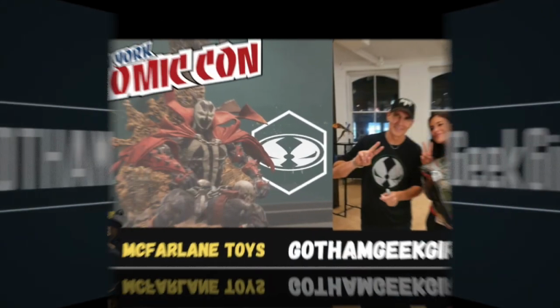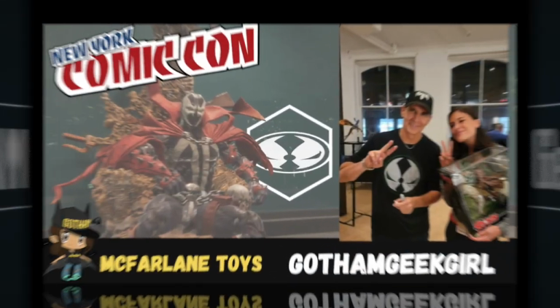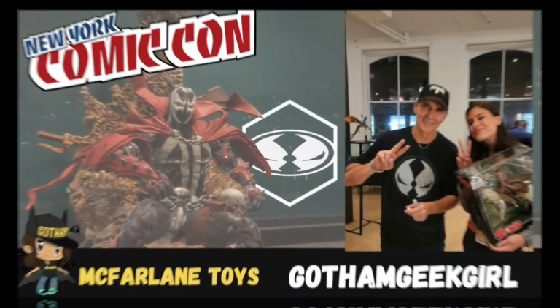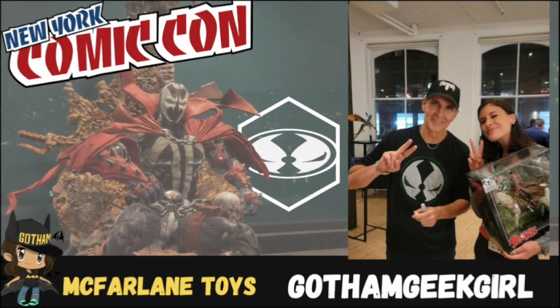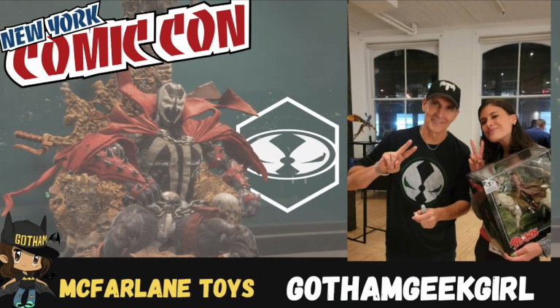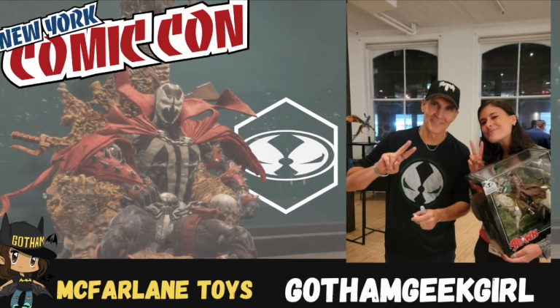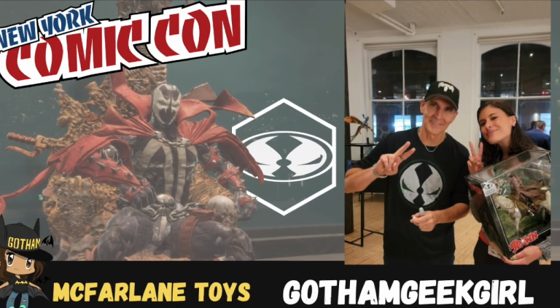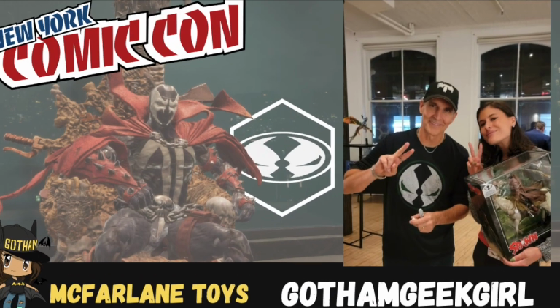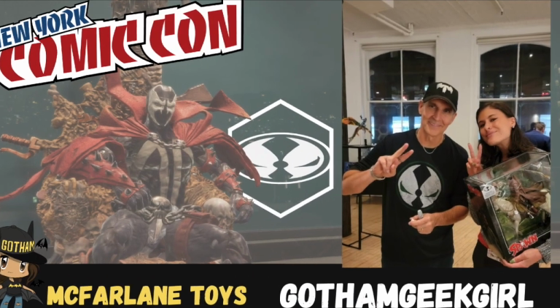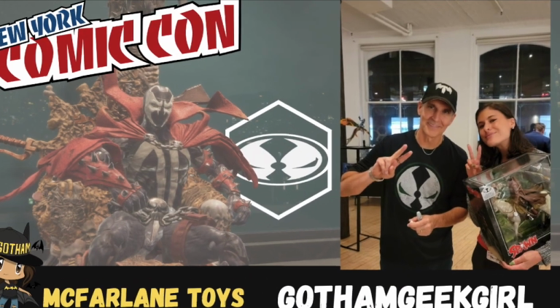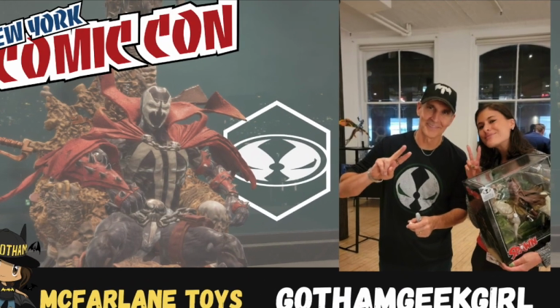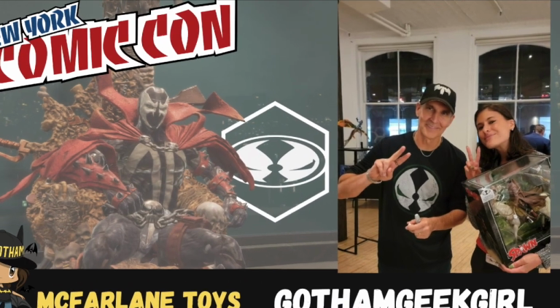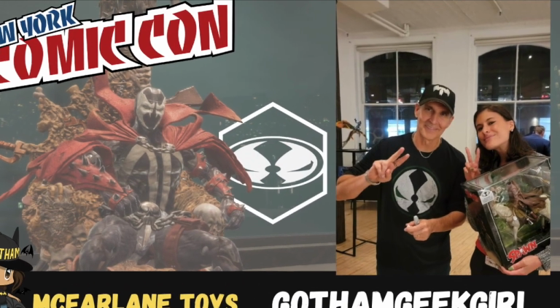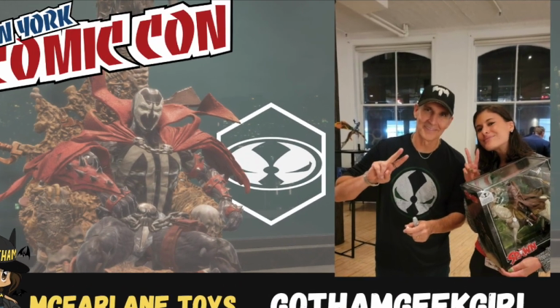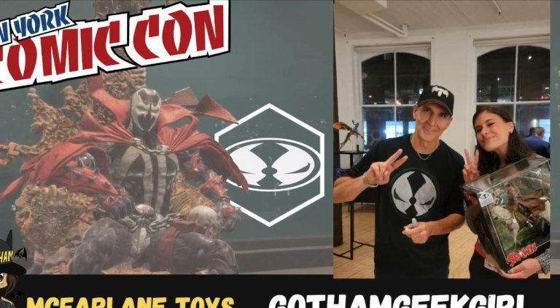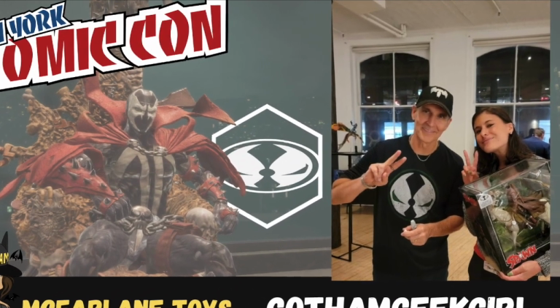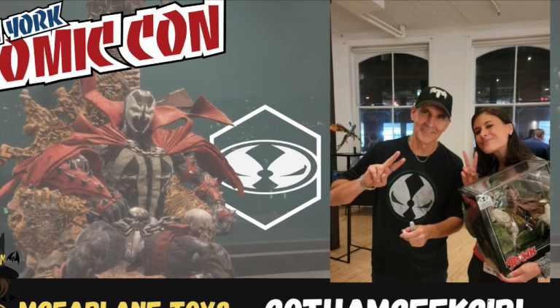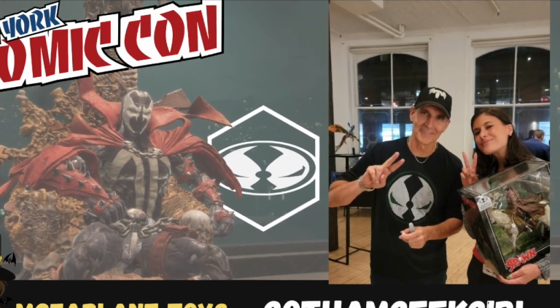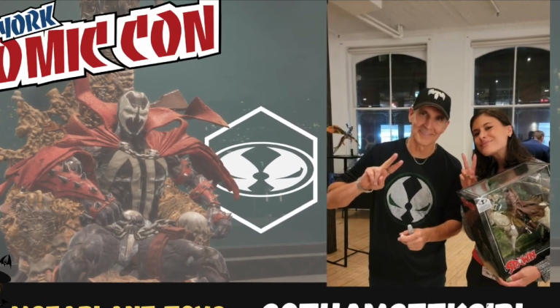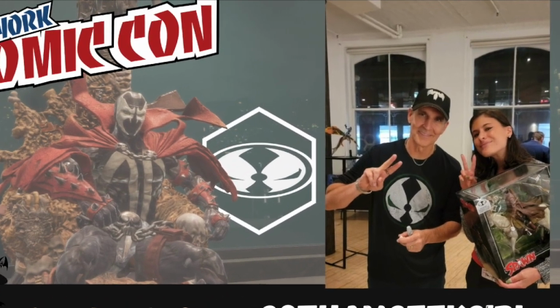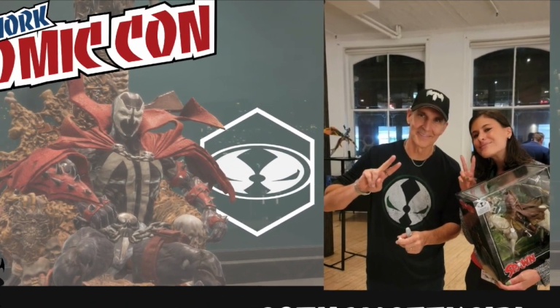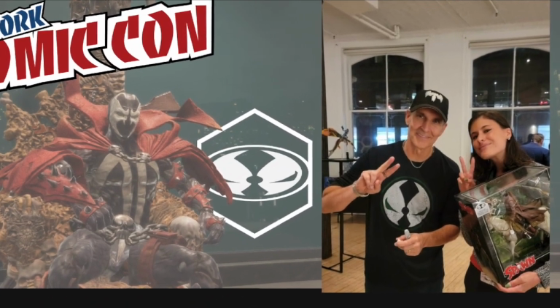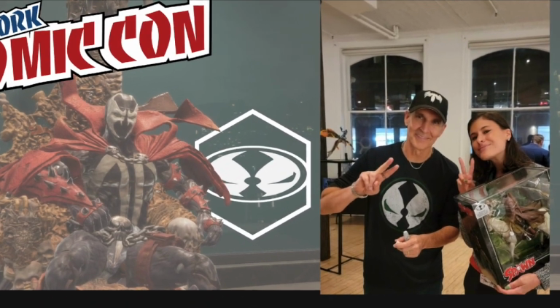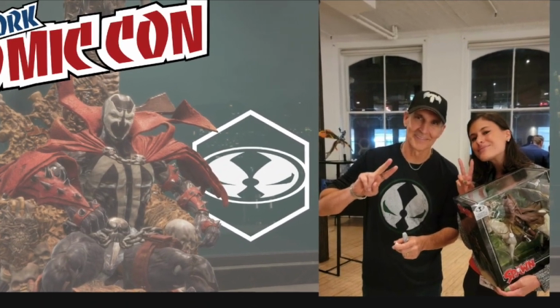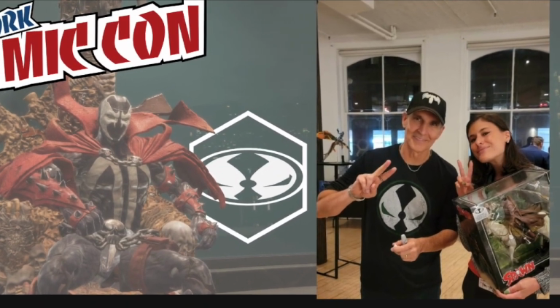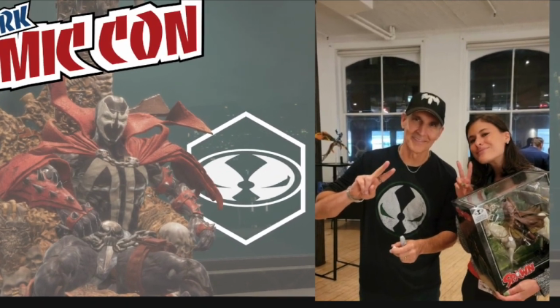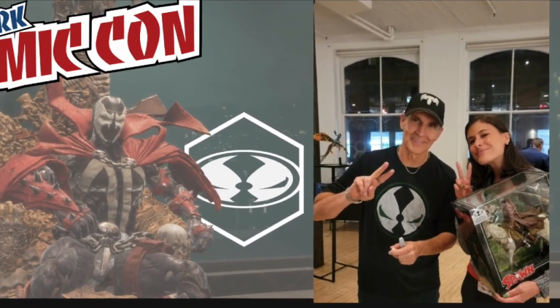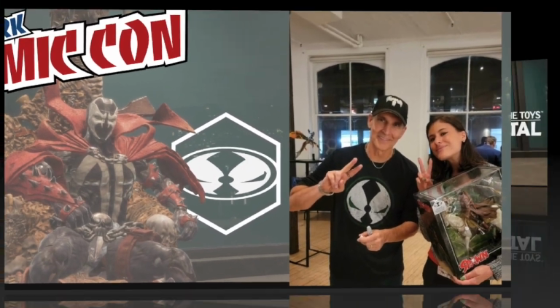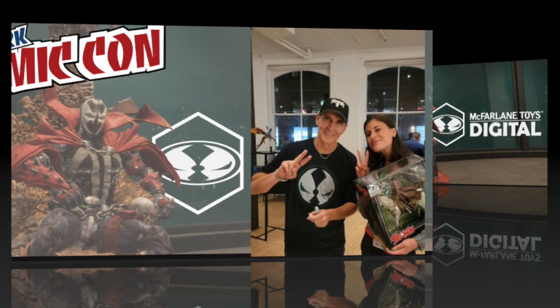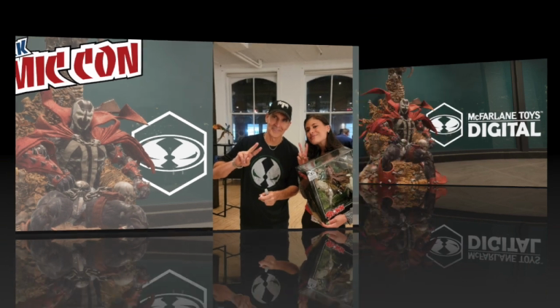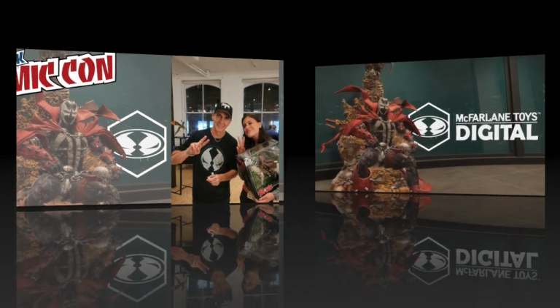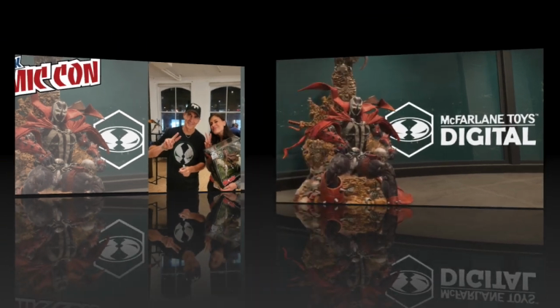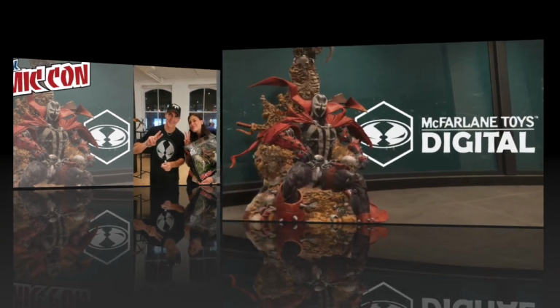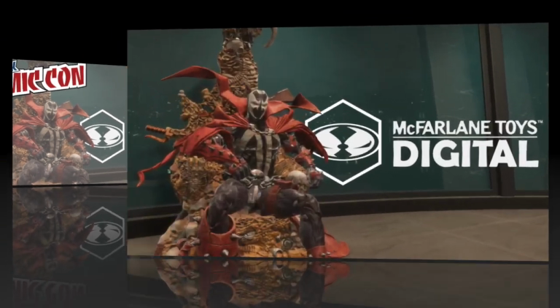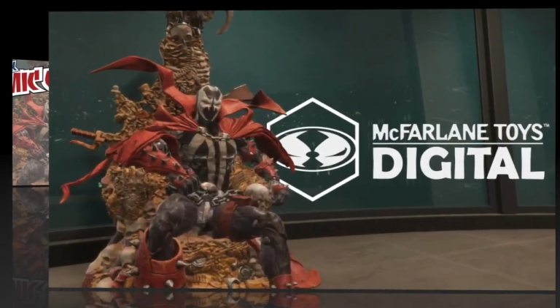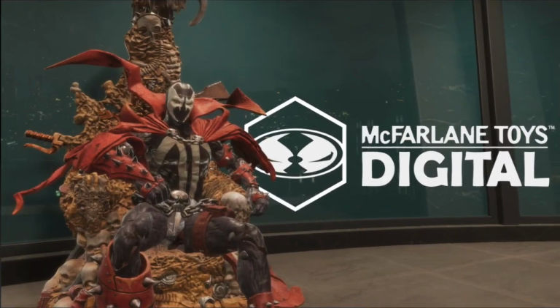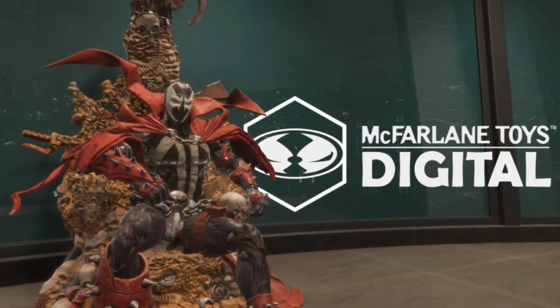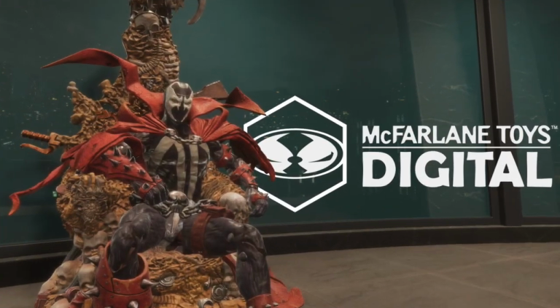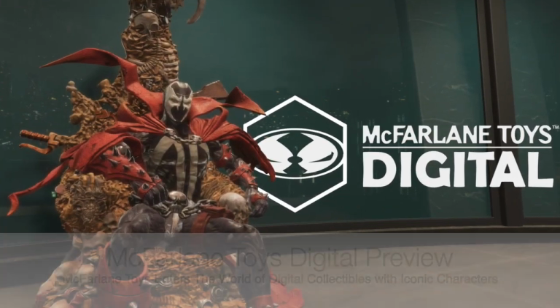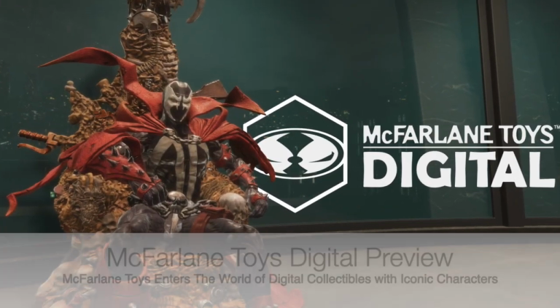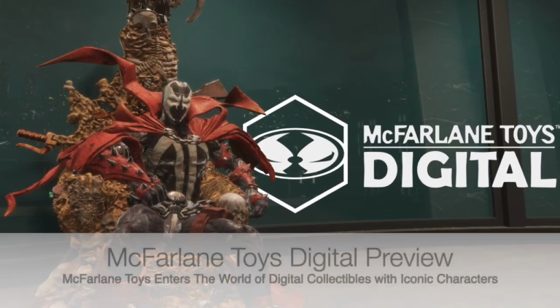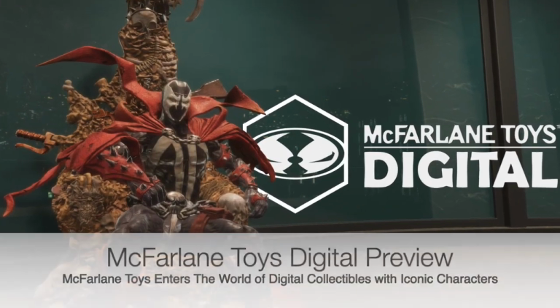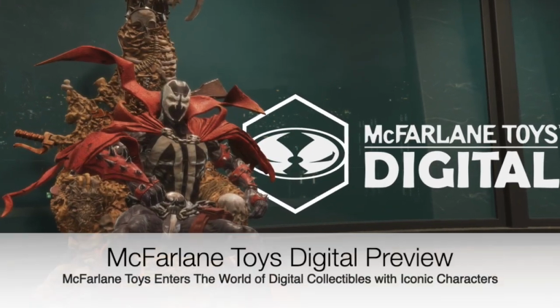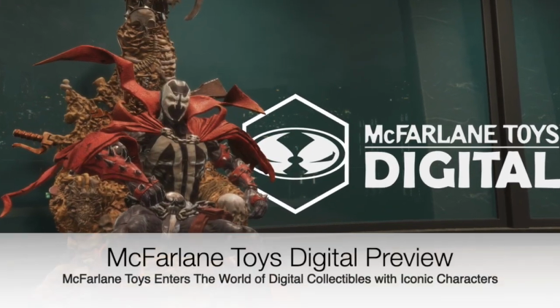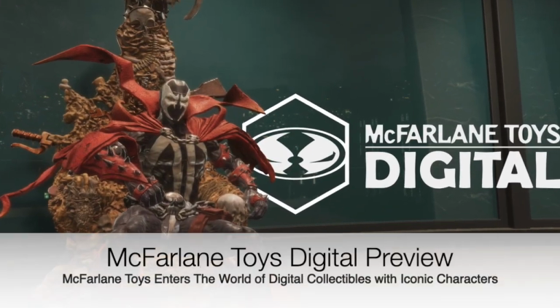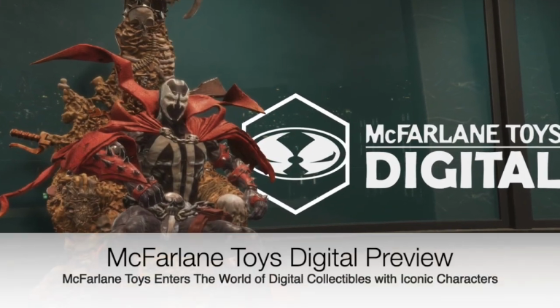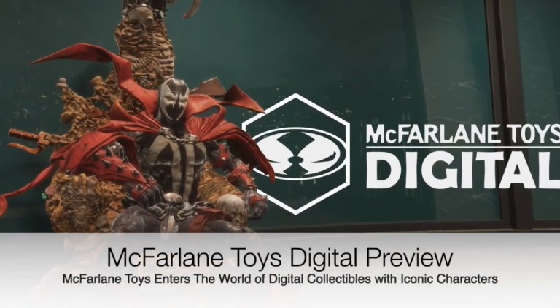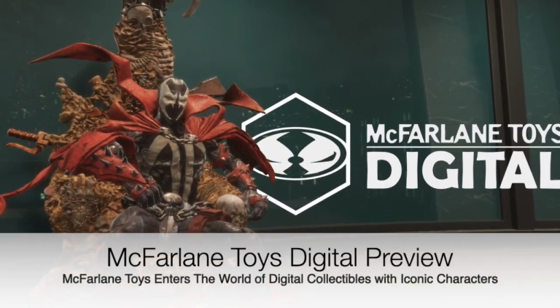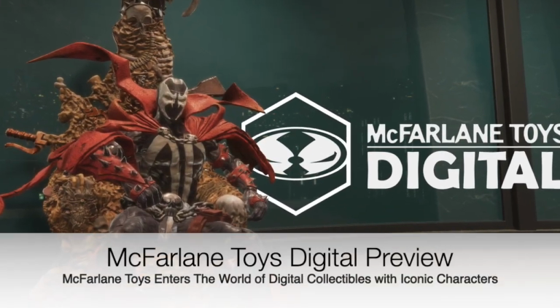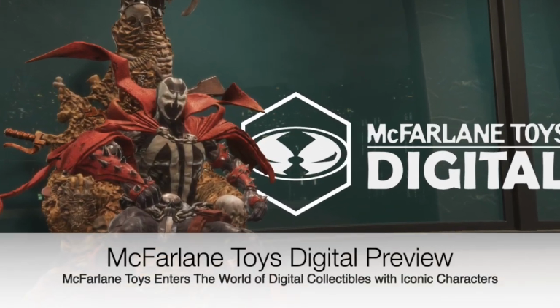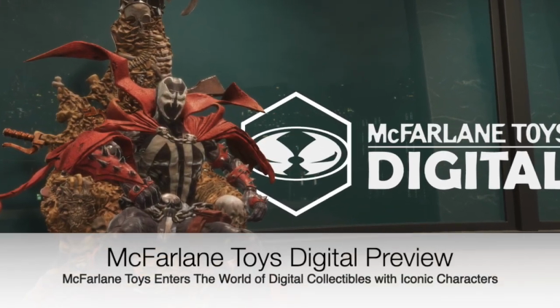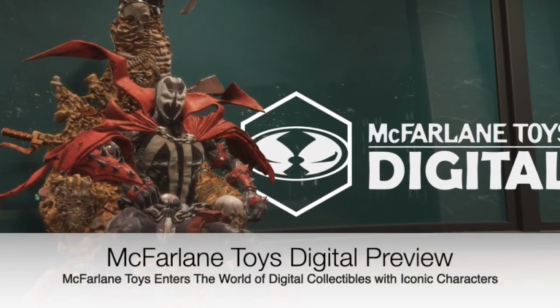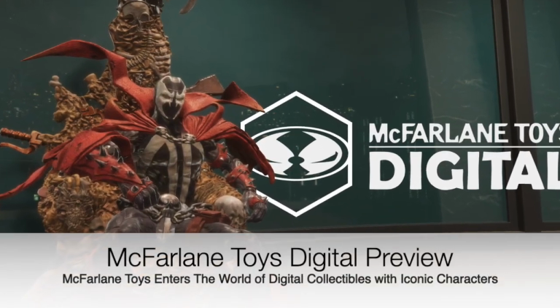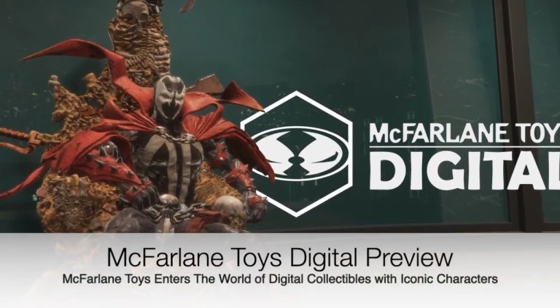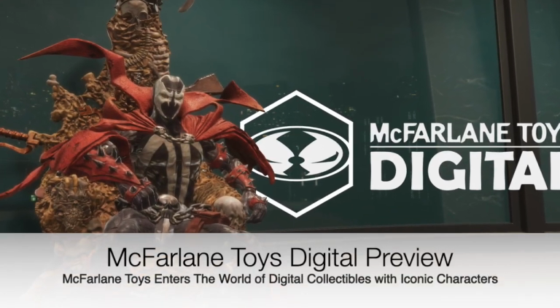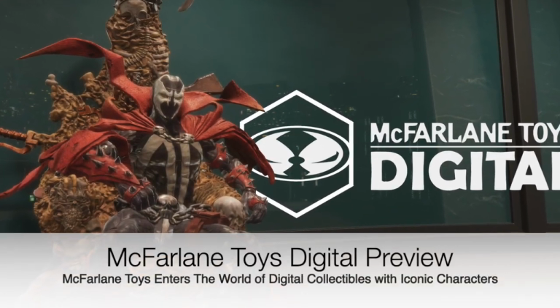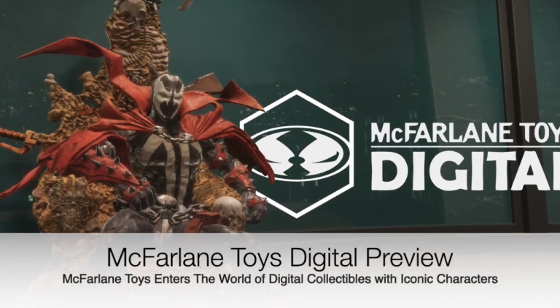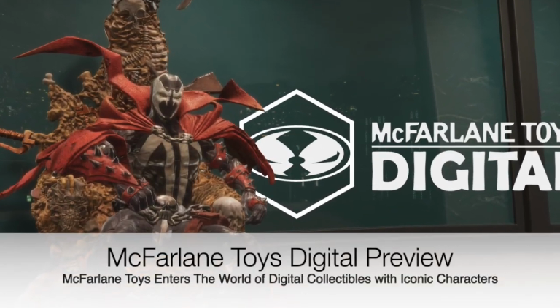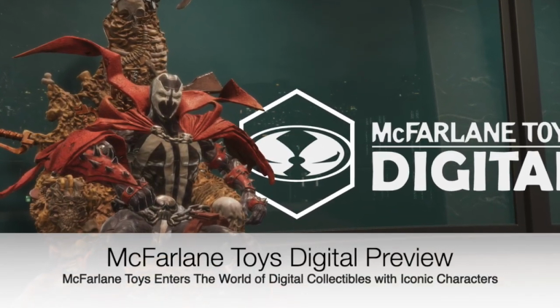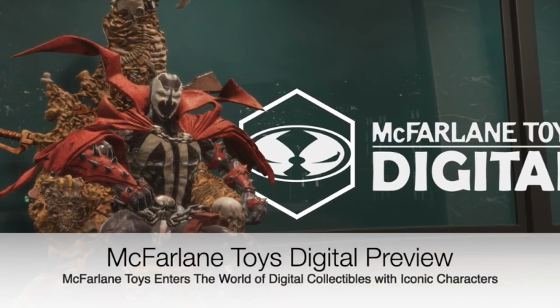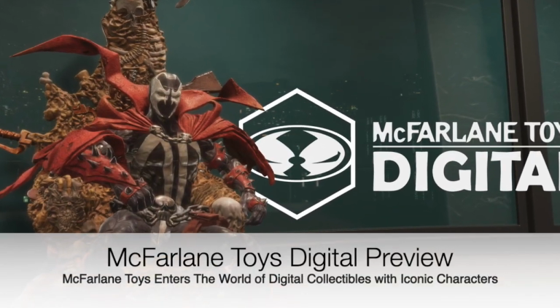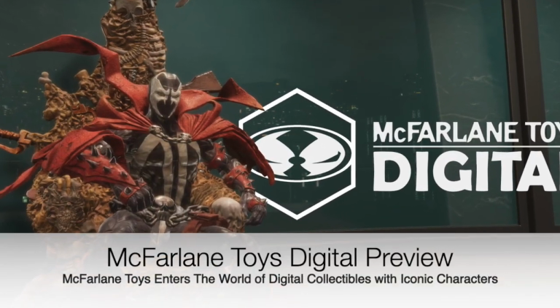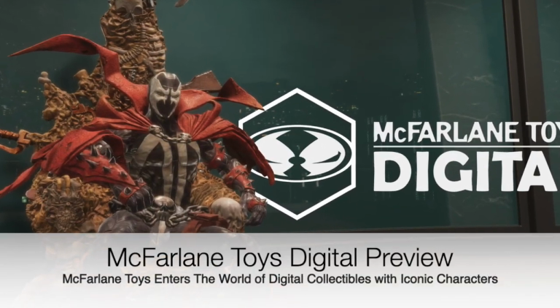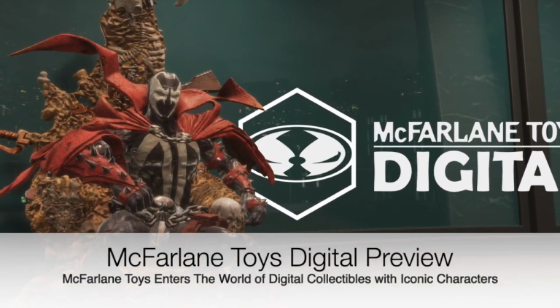Gotham Geek Girl here, and I got to check out the awesome McFarlane Toys digital collection at New York Comic Con. Make sure to check out the demo on the display here.